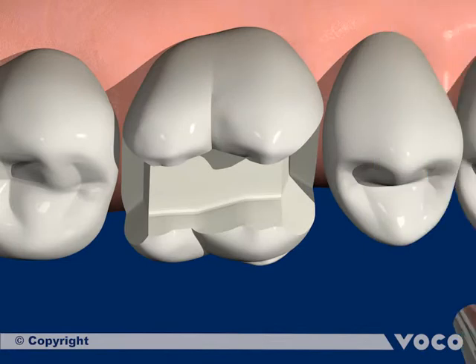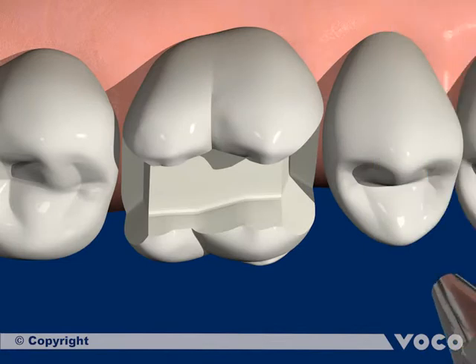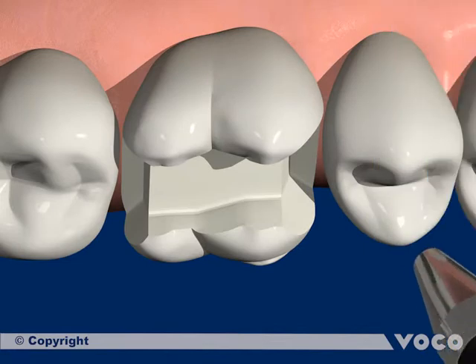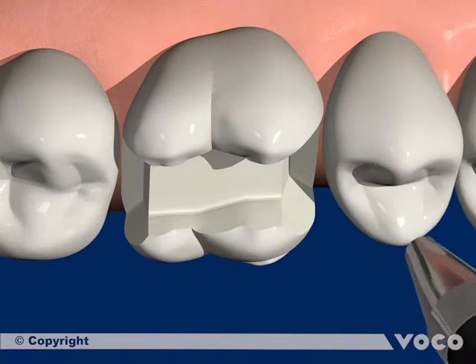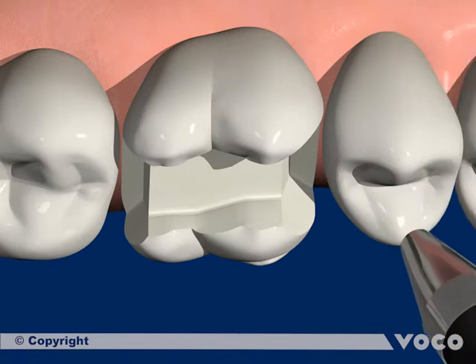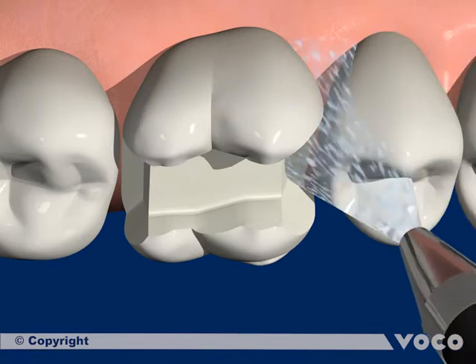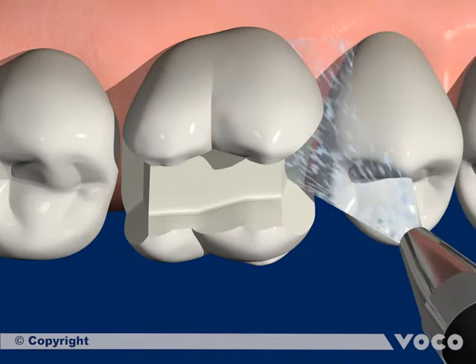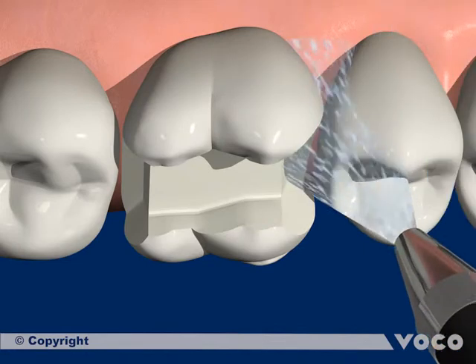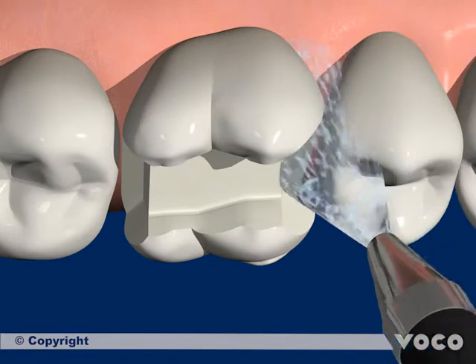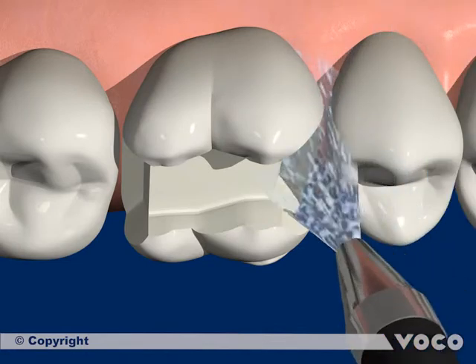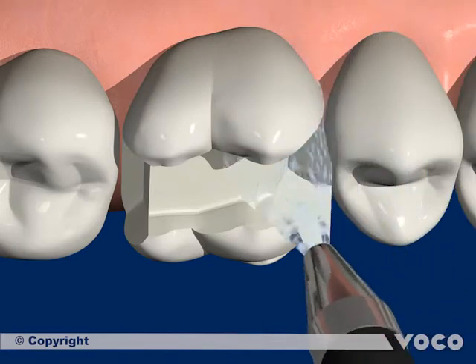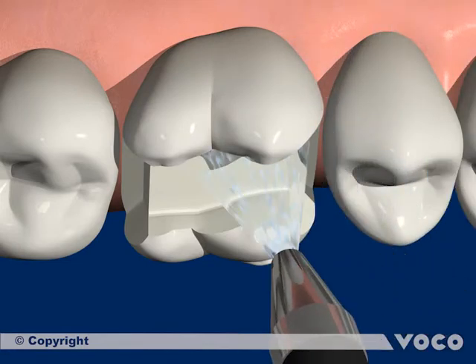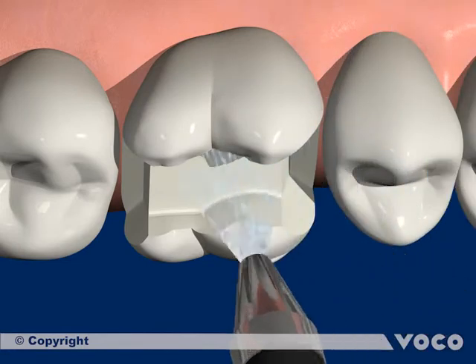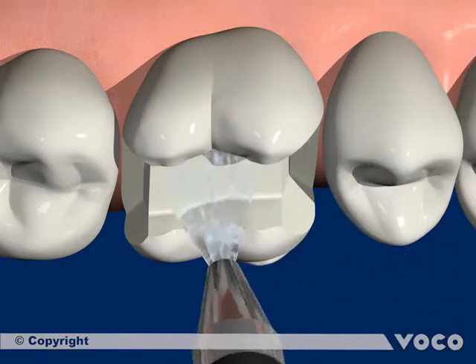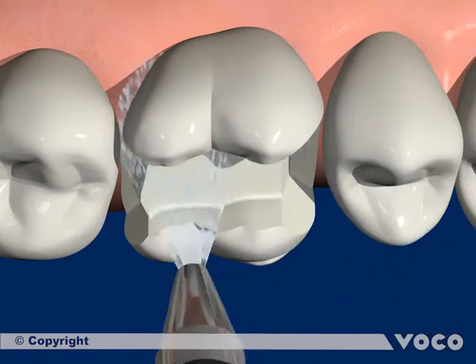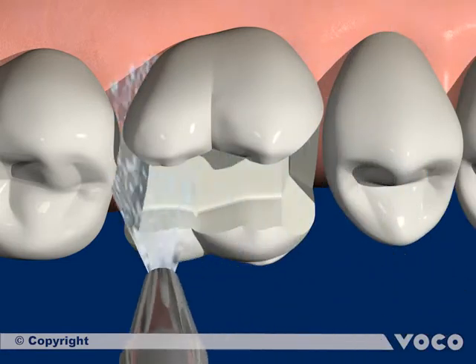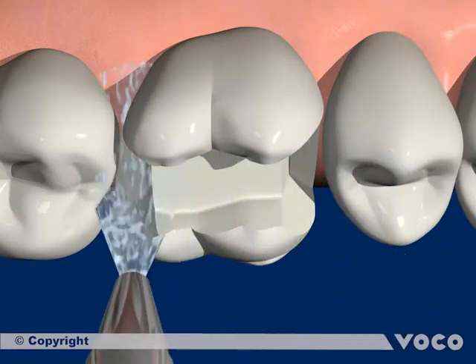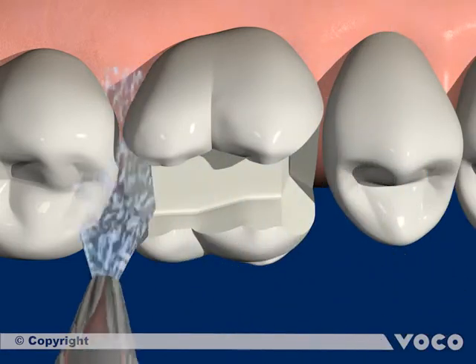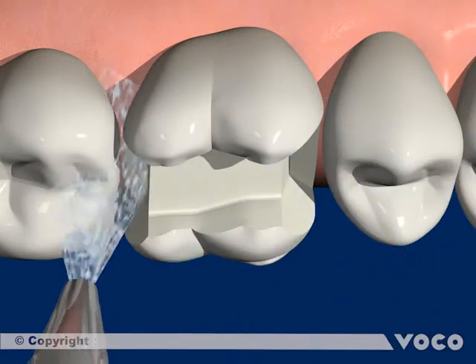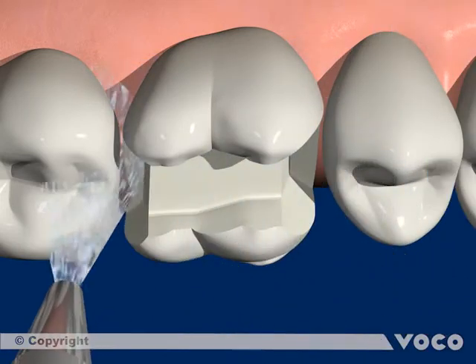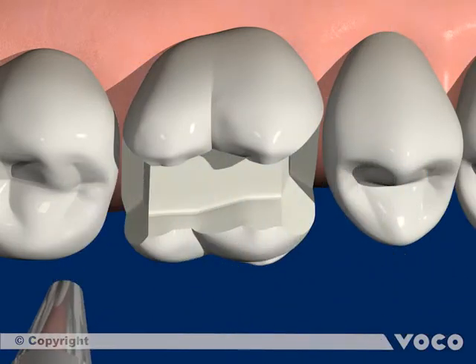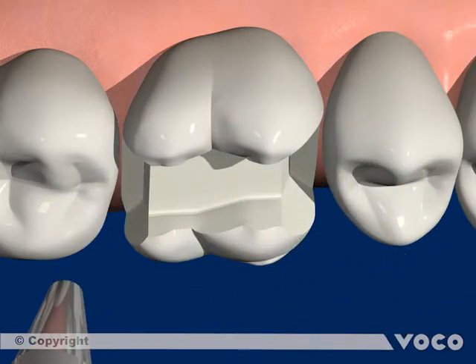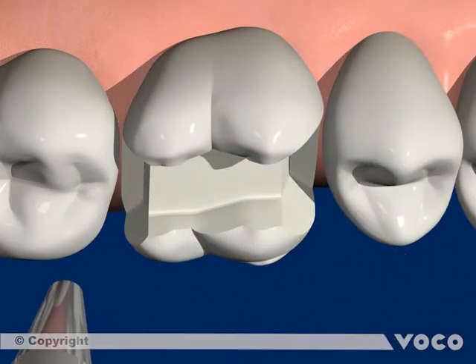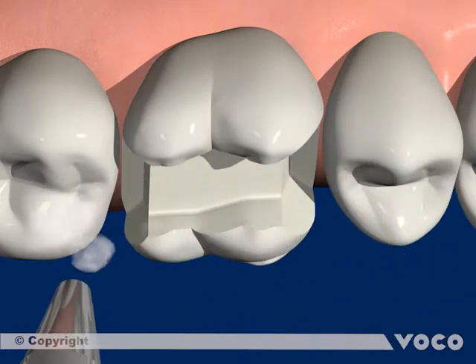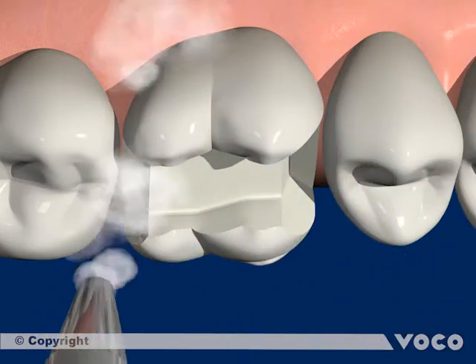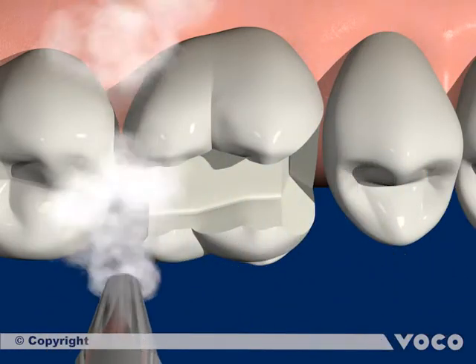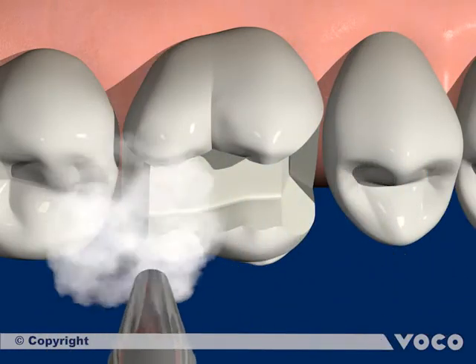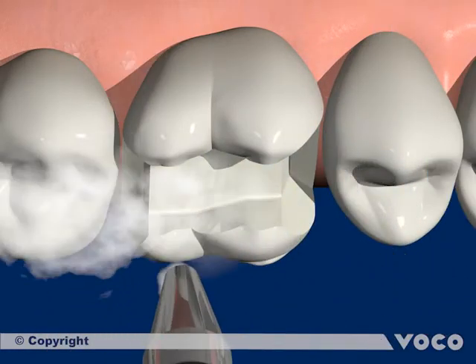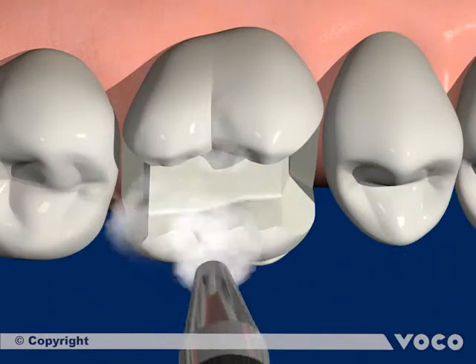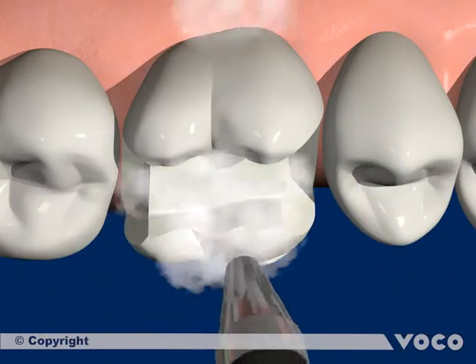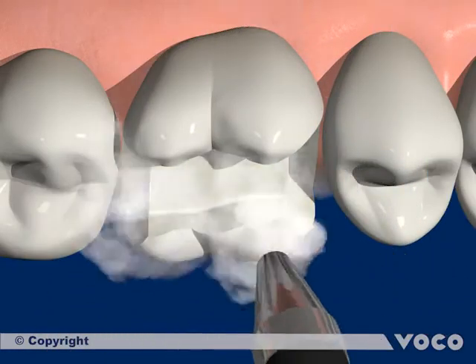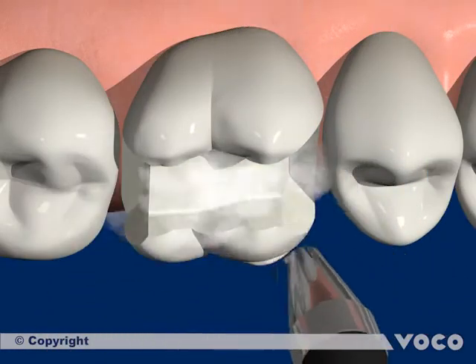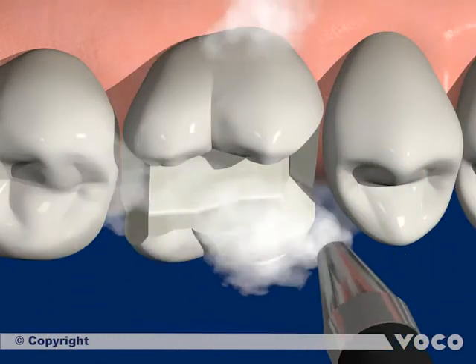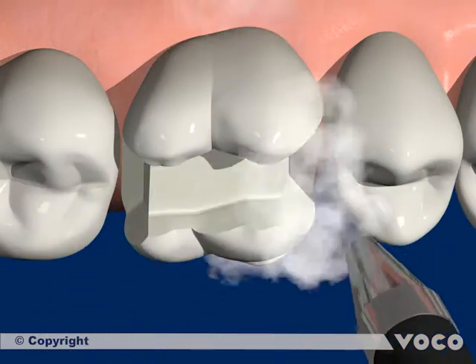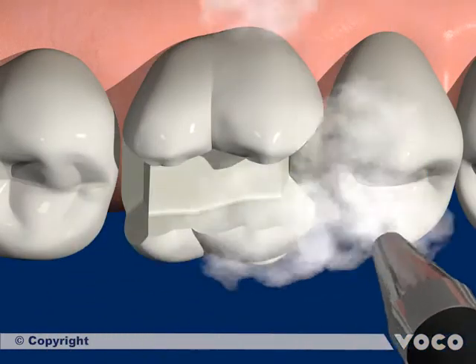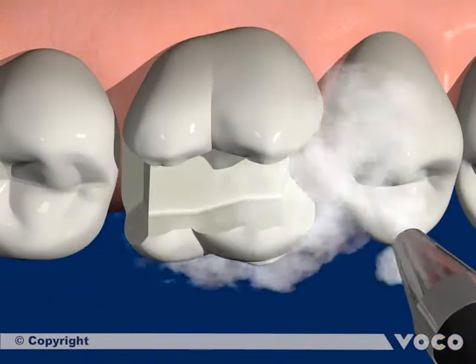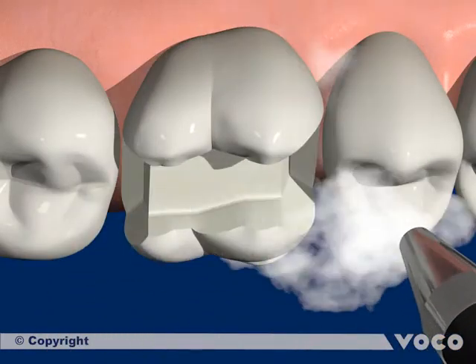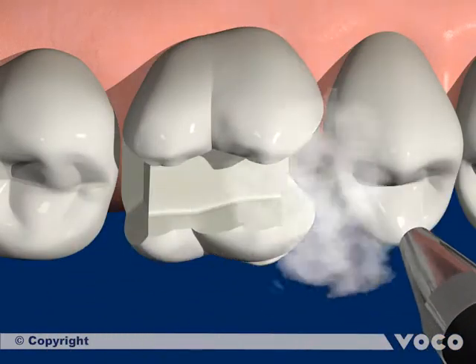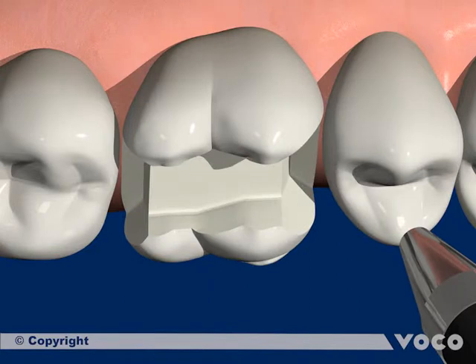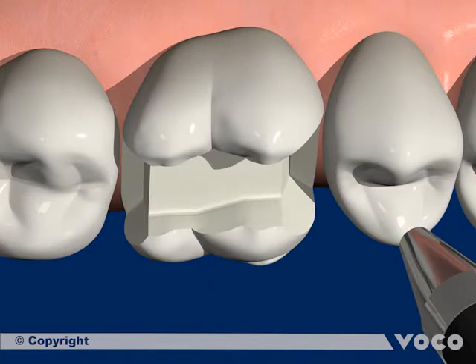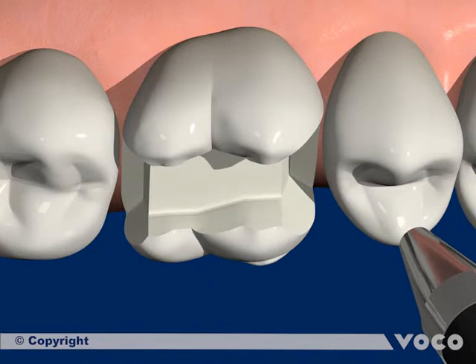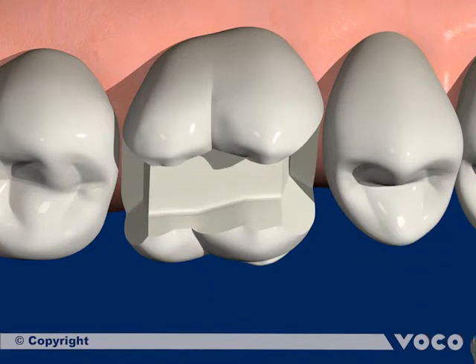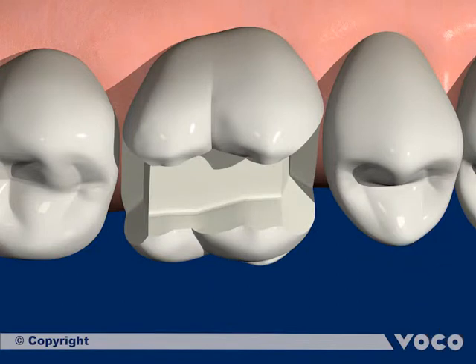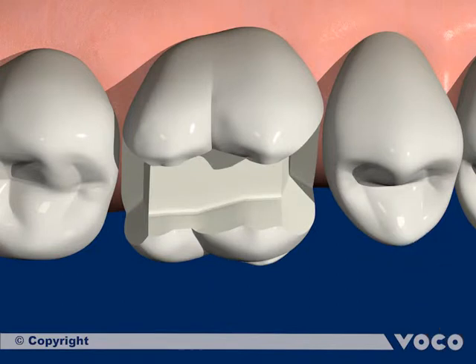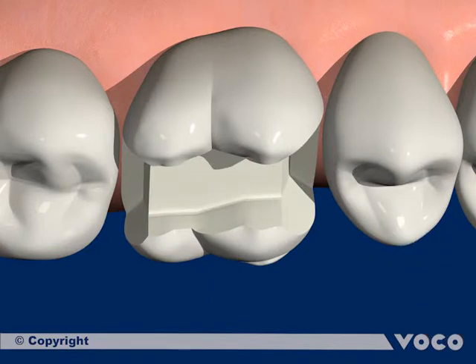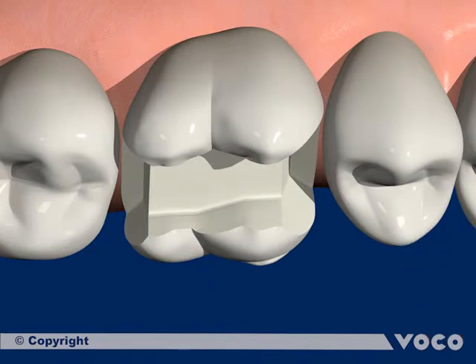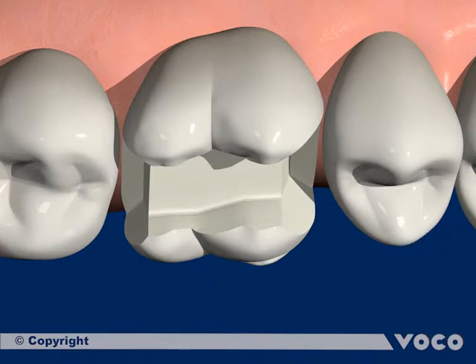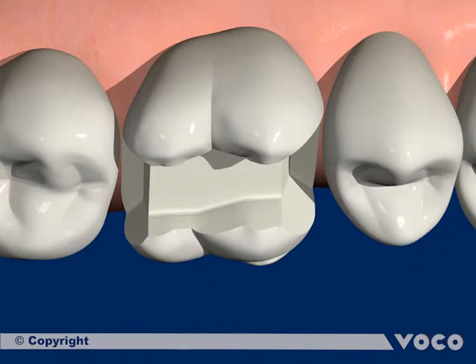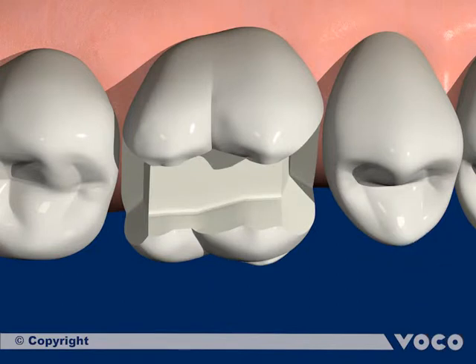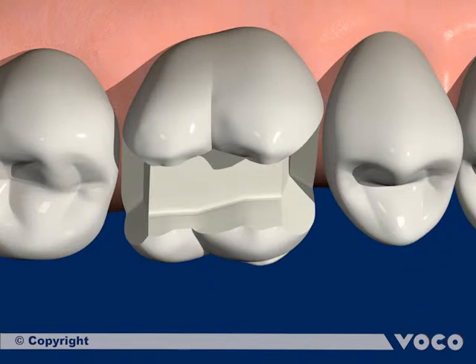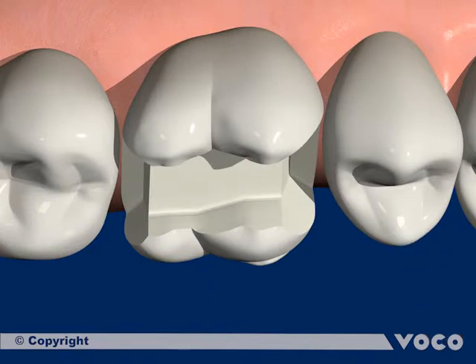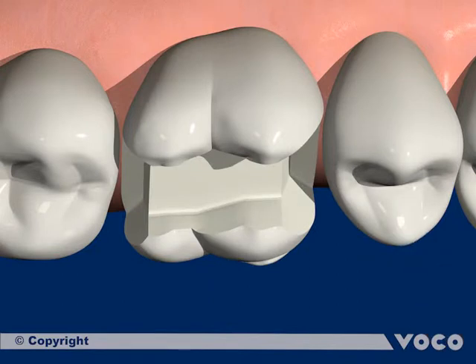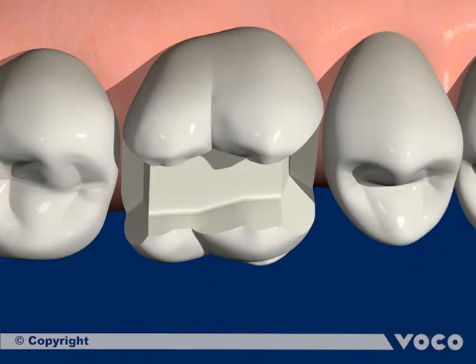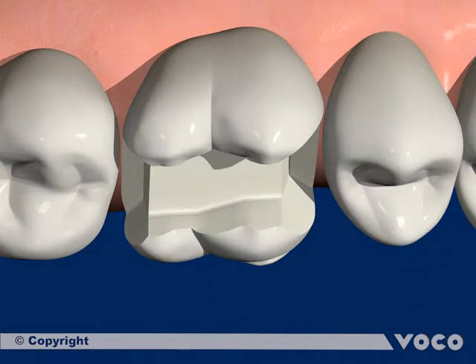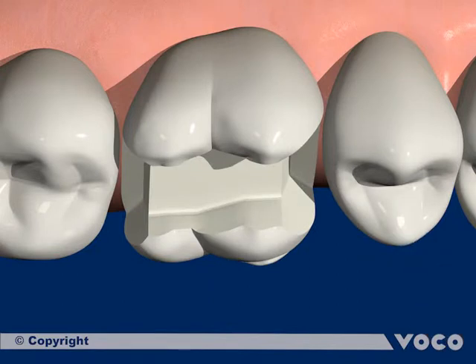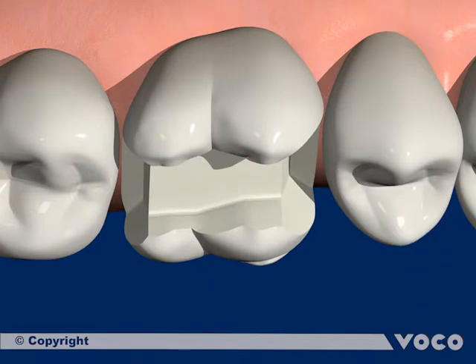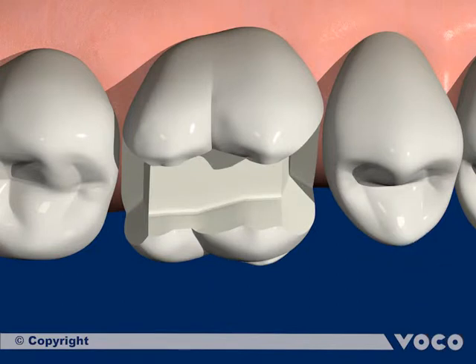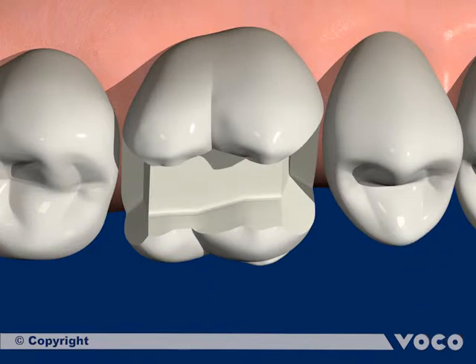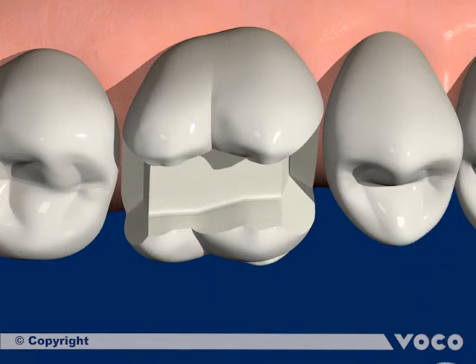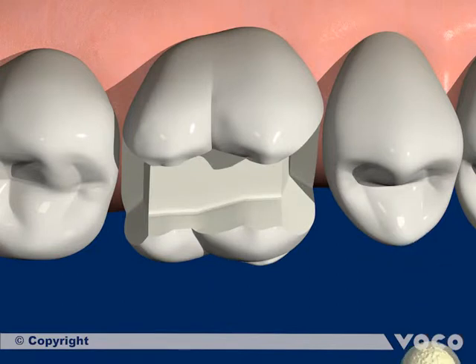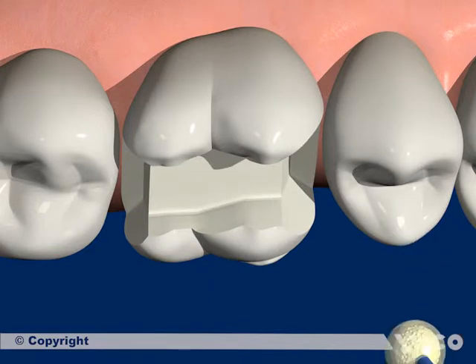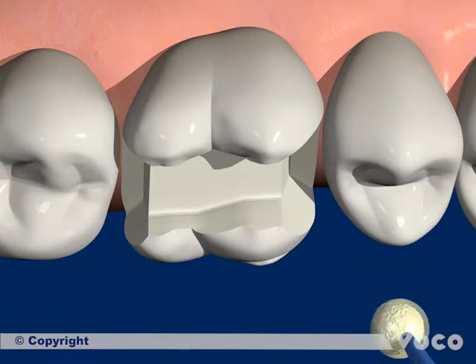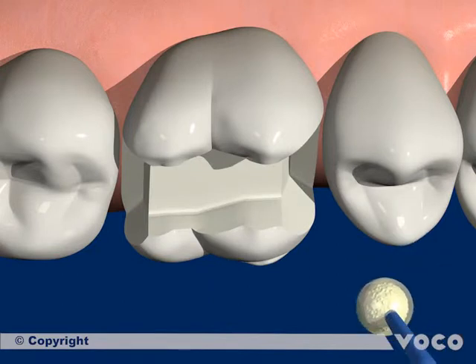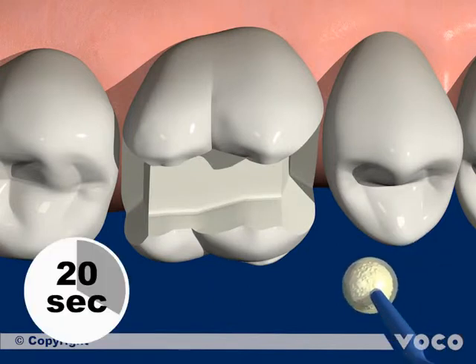The inlay cavity is rinsed with water, dried and coated with Futurabond completely, which is rubbed in for 20 seconds.